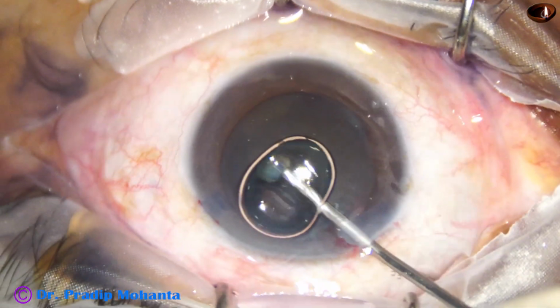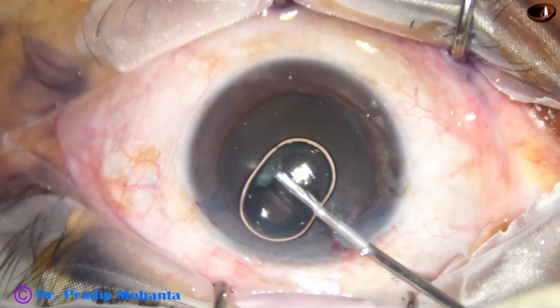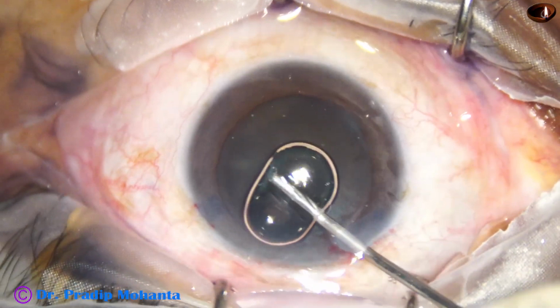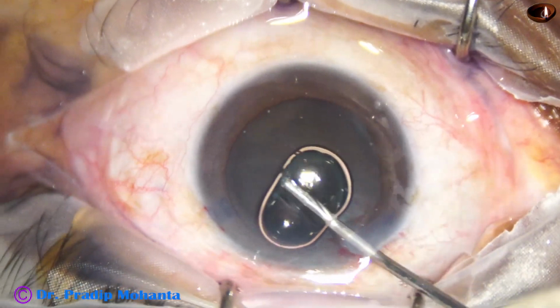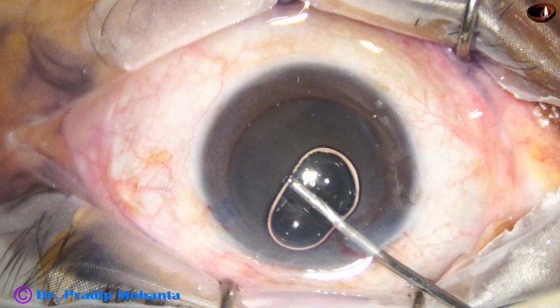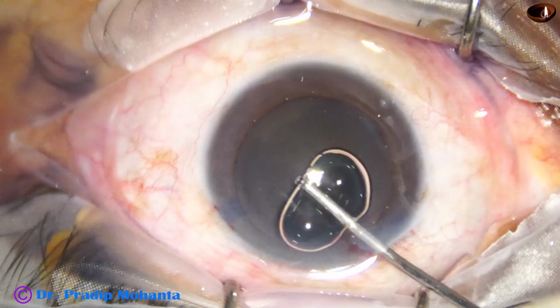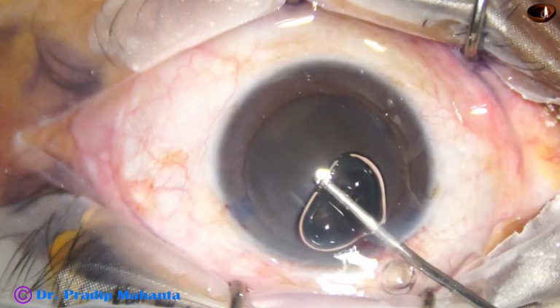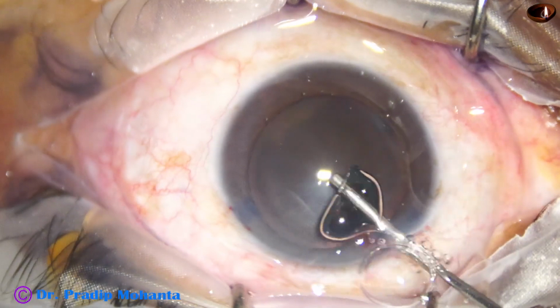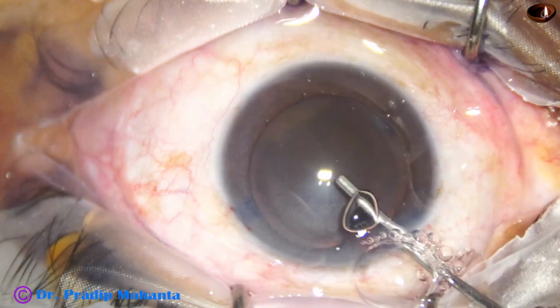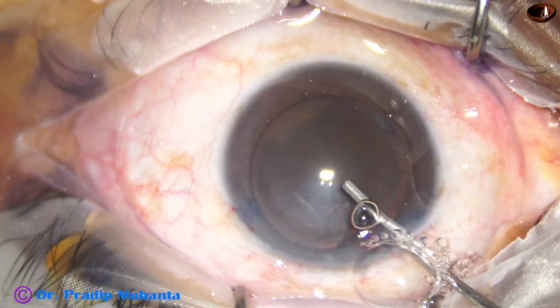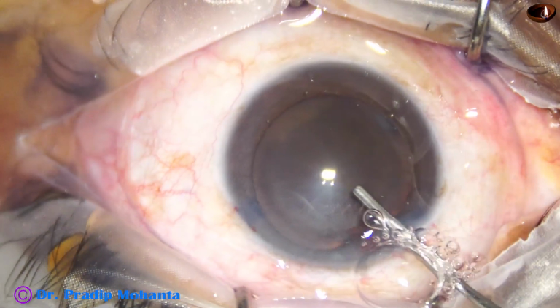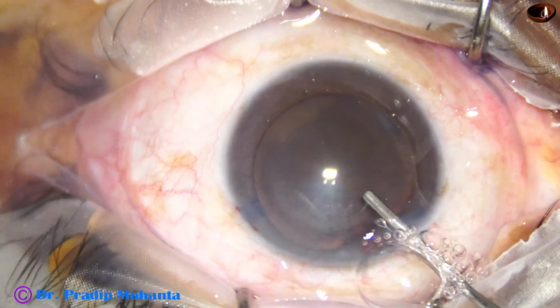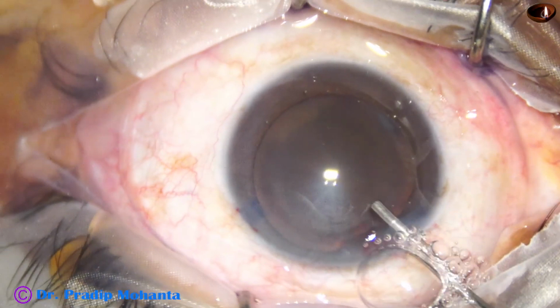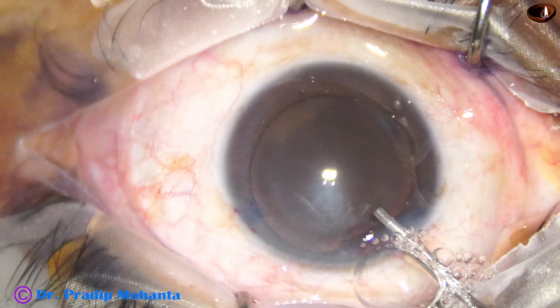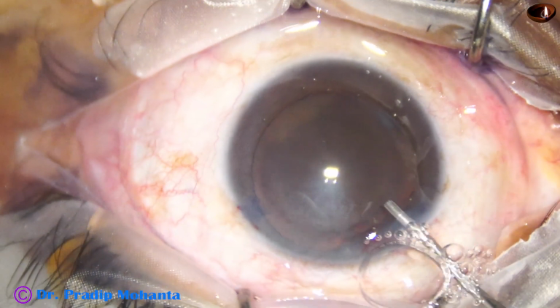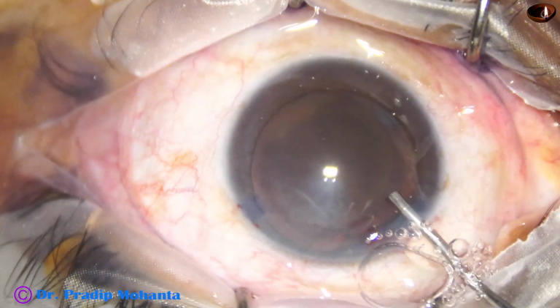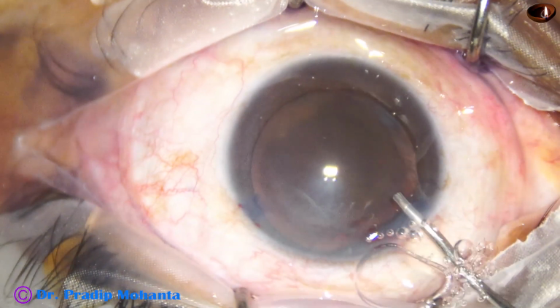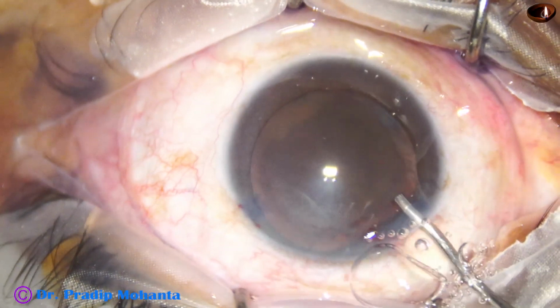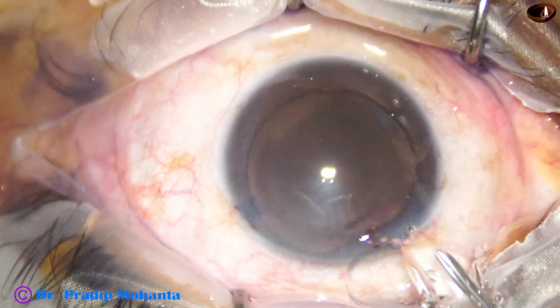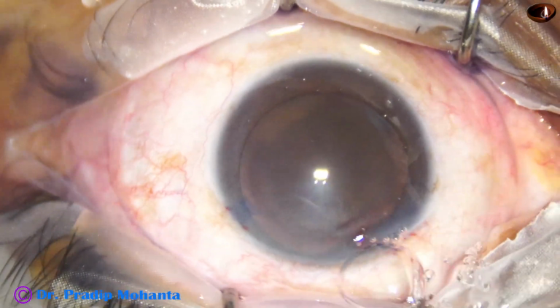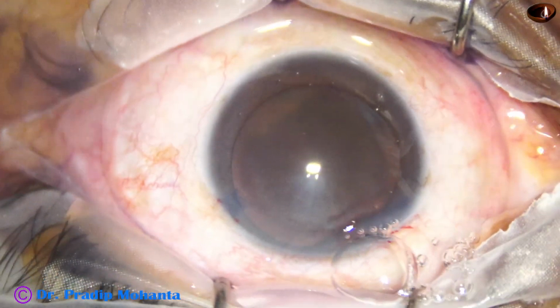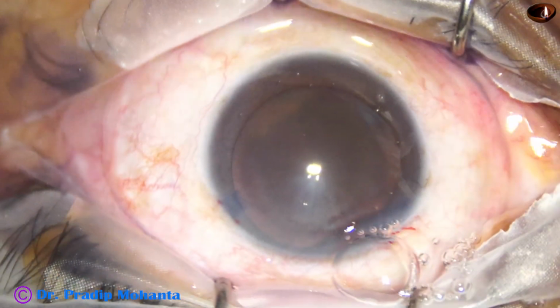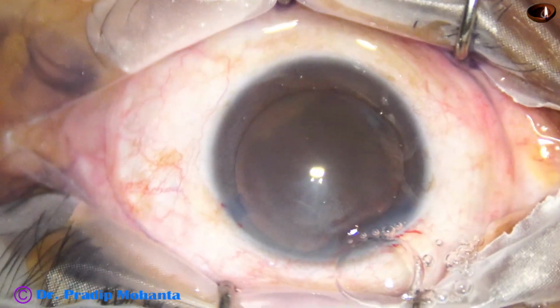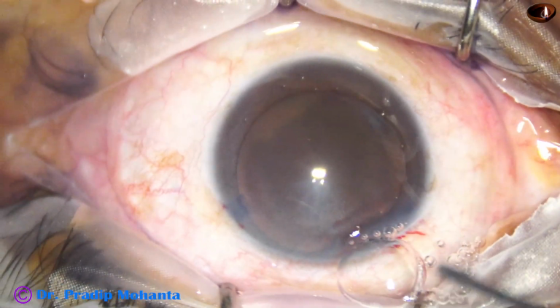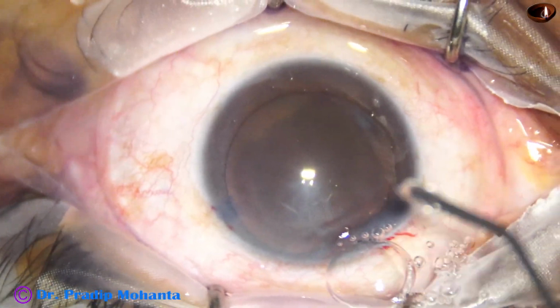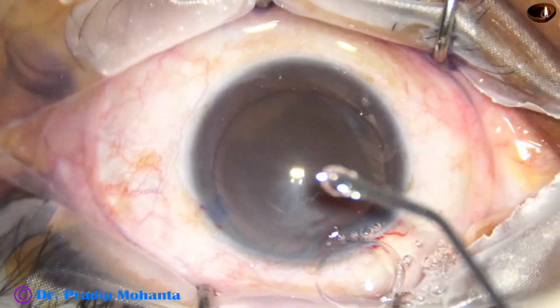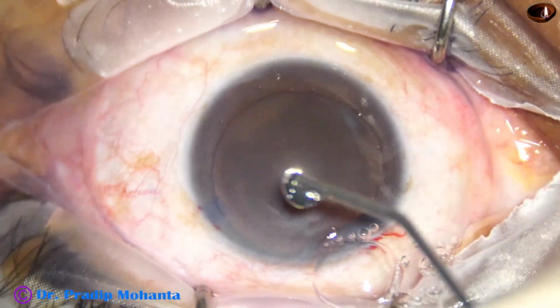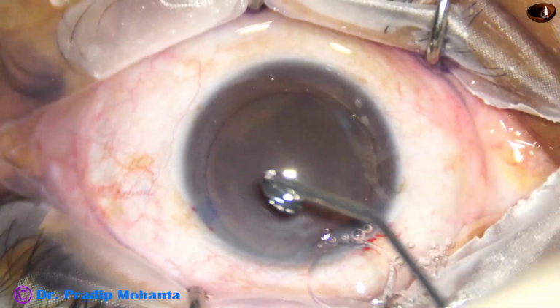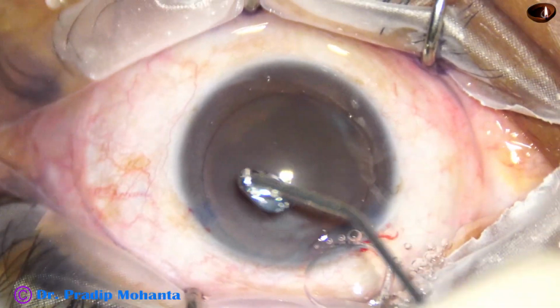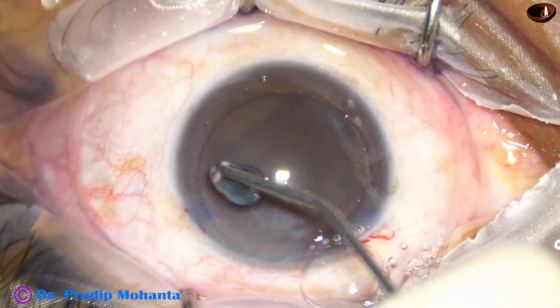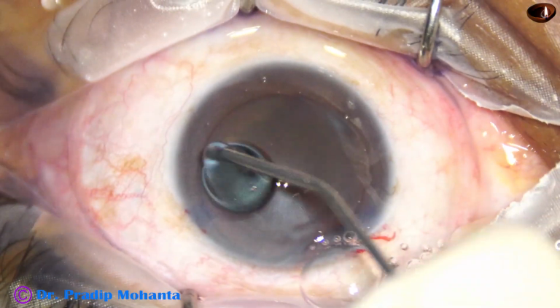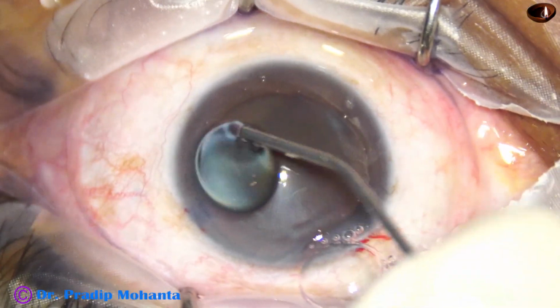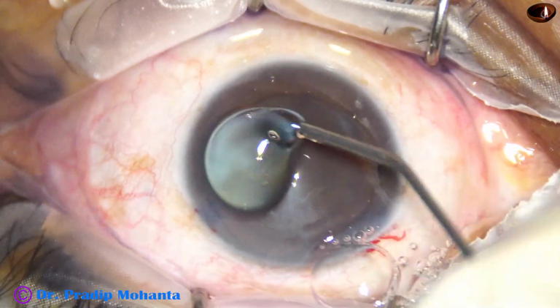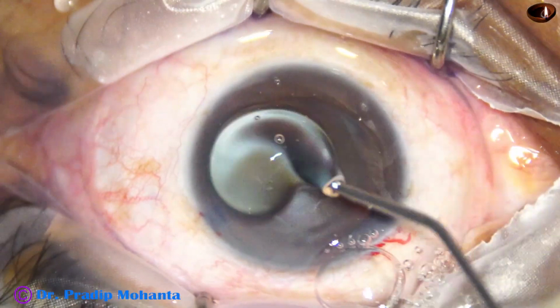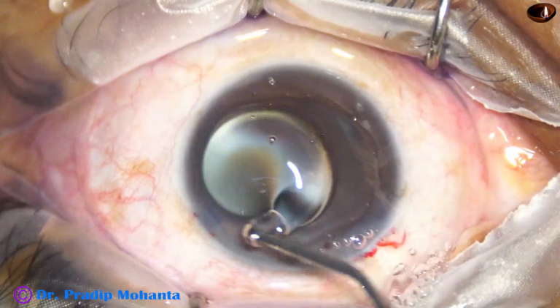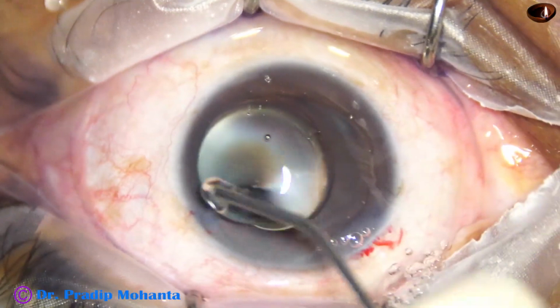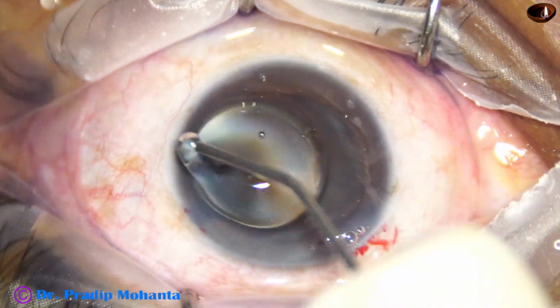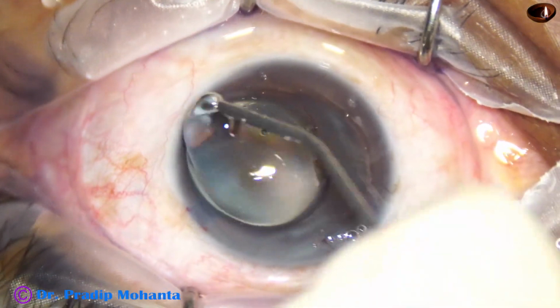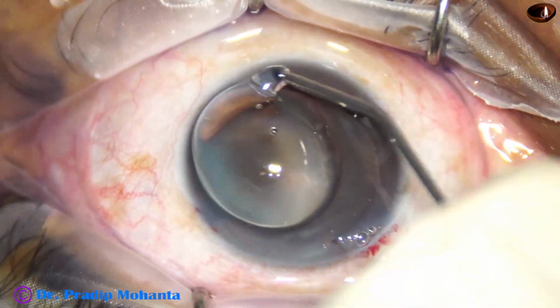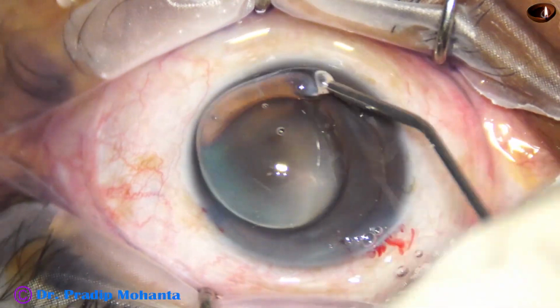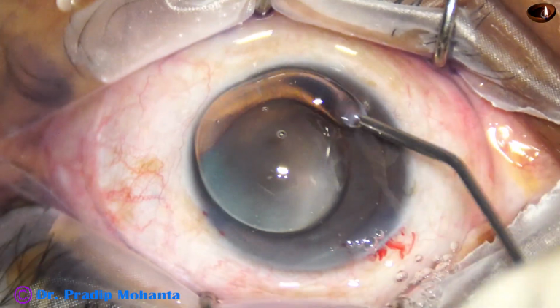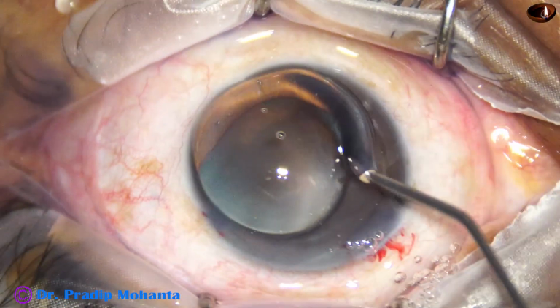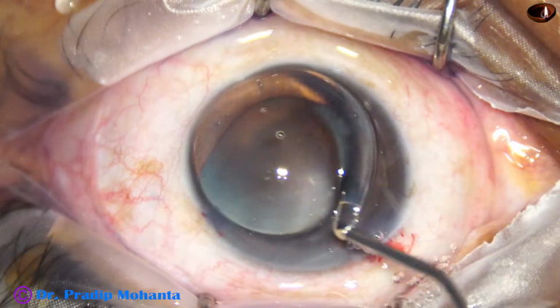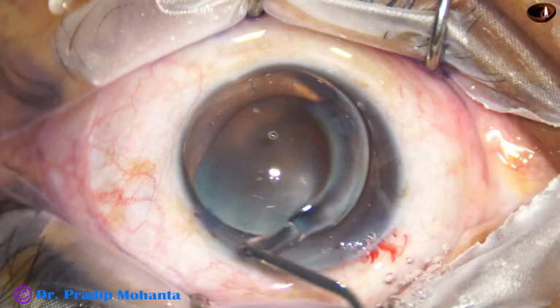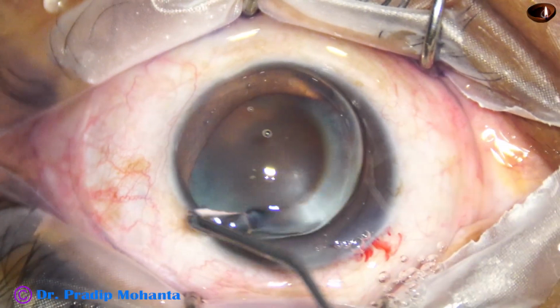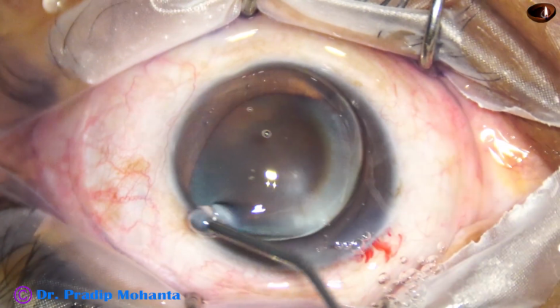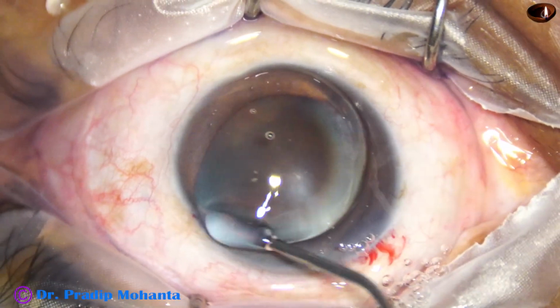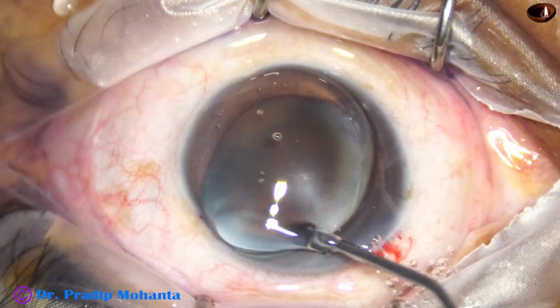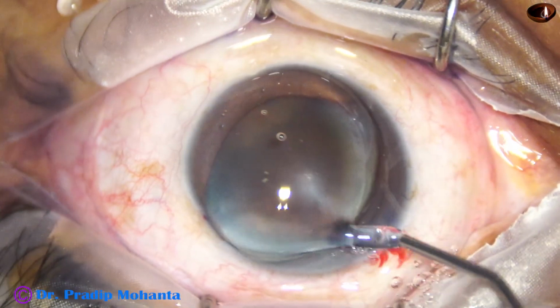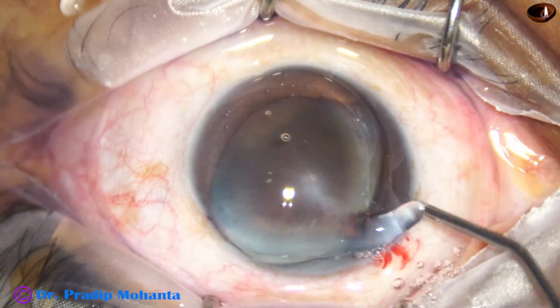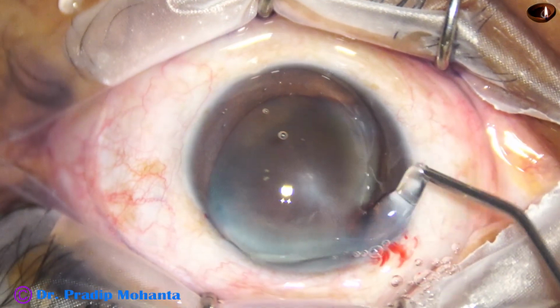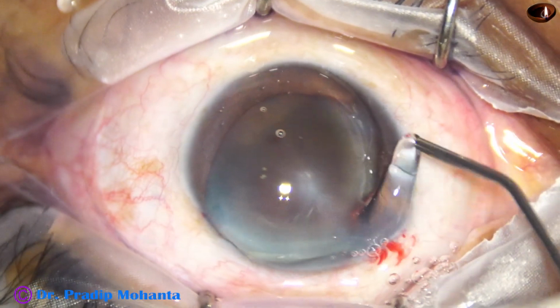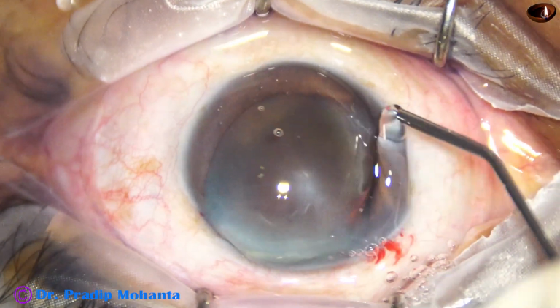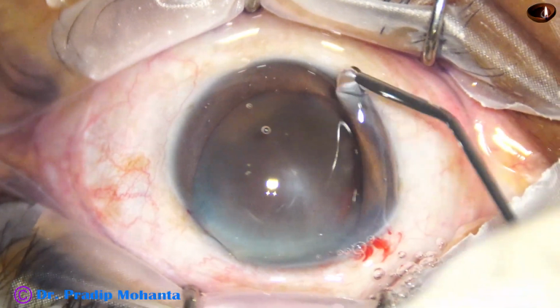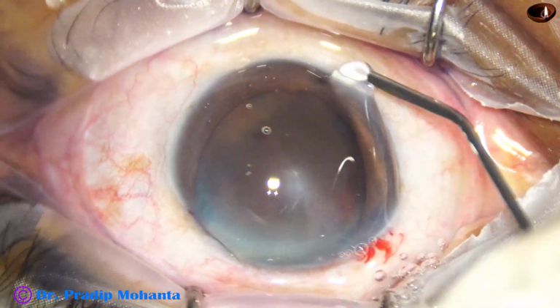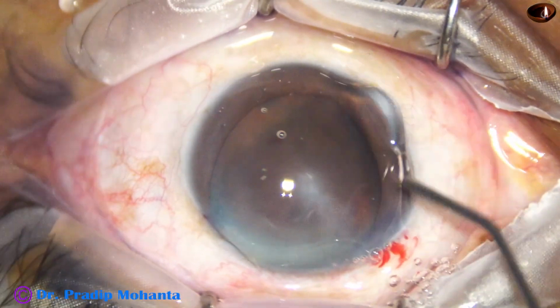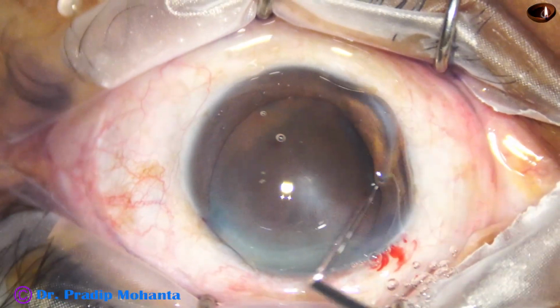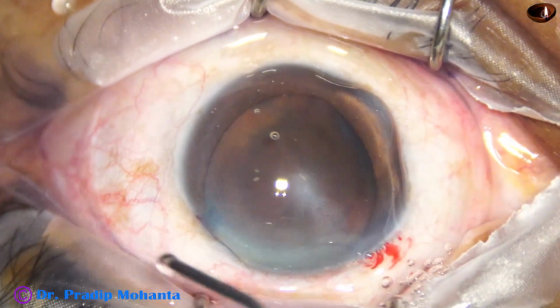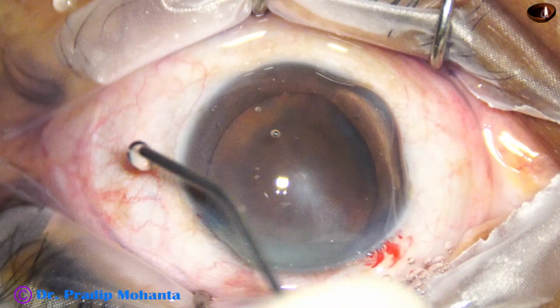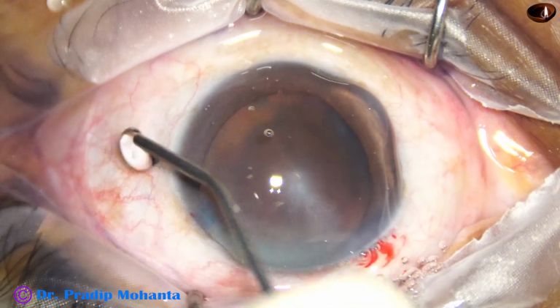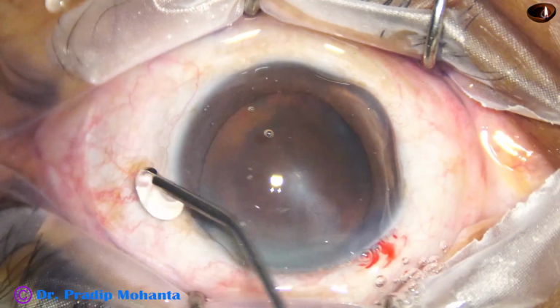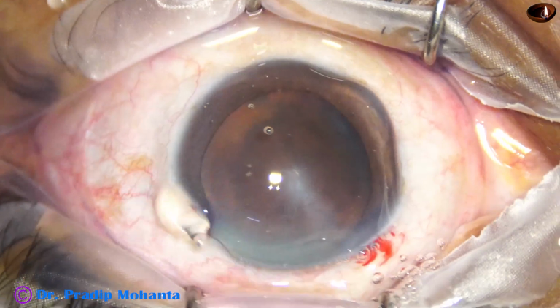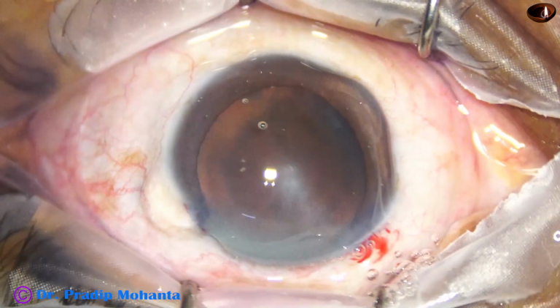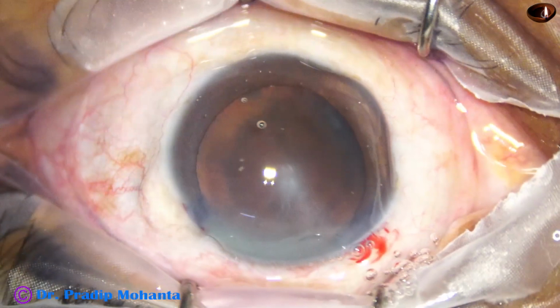Now fill the anterior chamber to see more clearly, and apply some viscoelastic over the cornea.